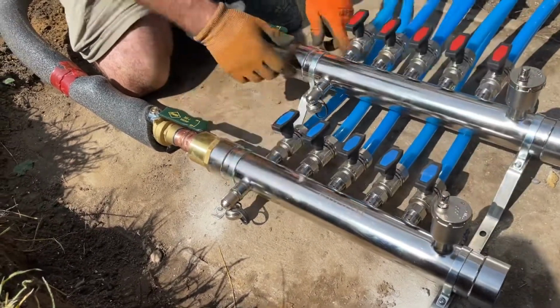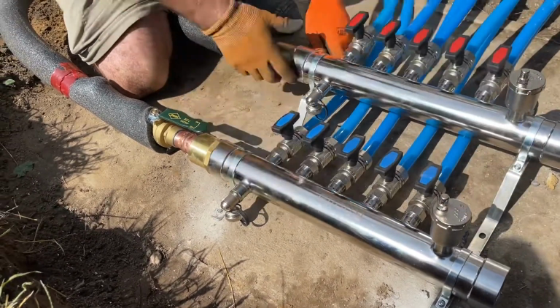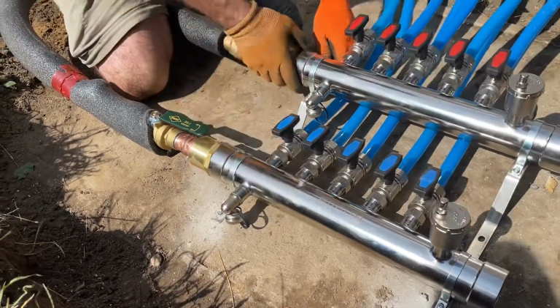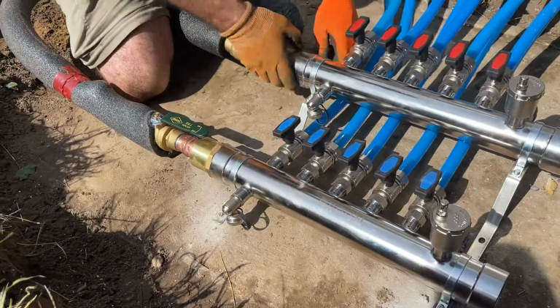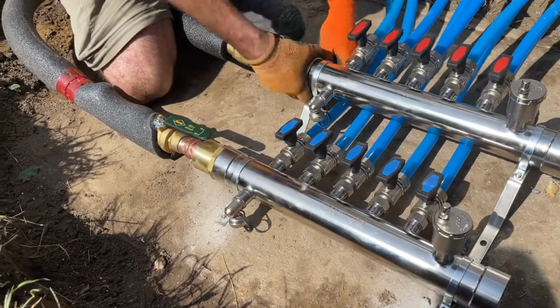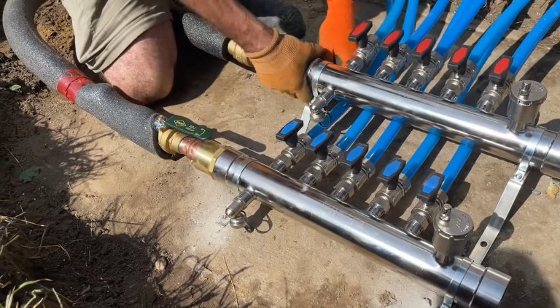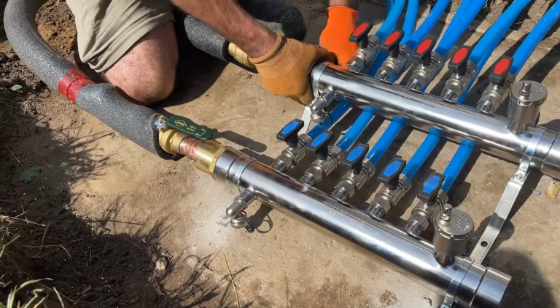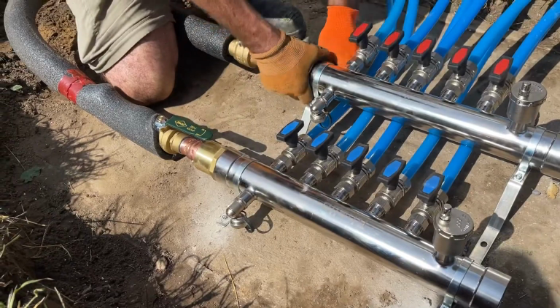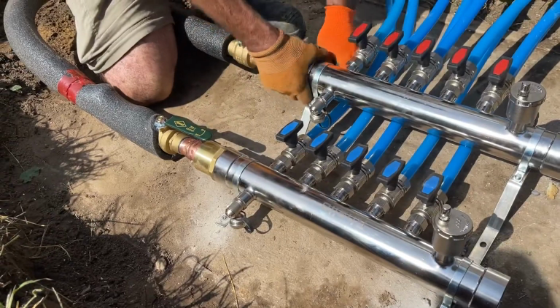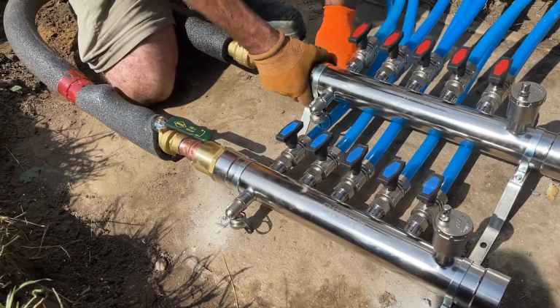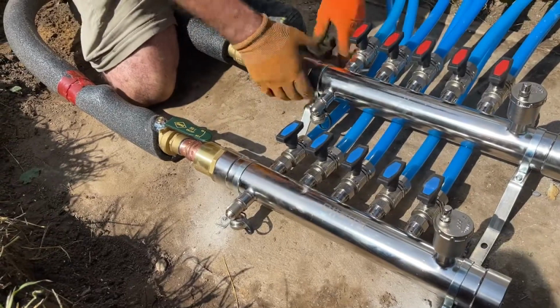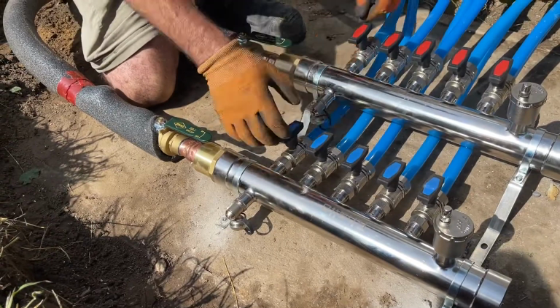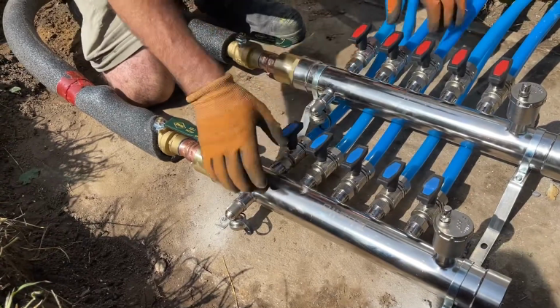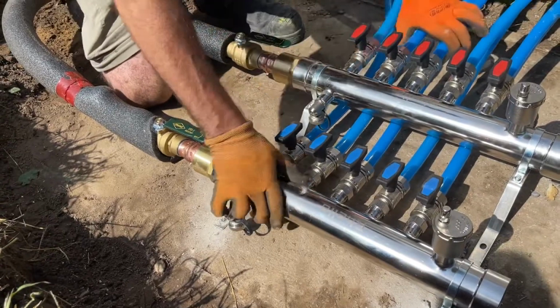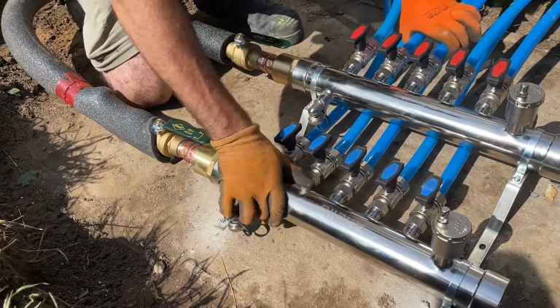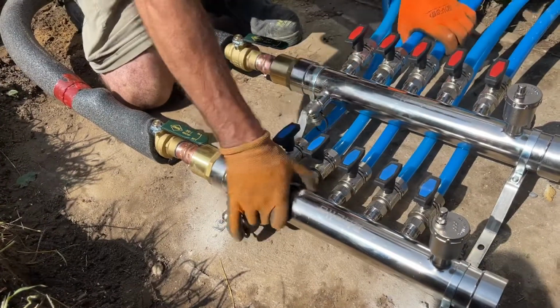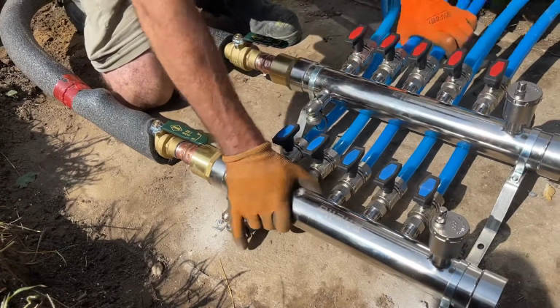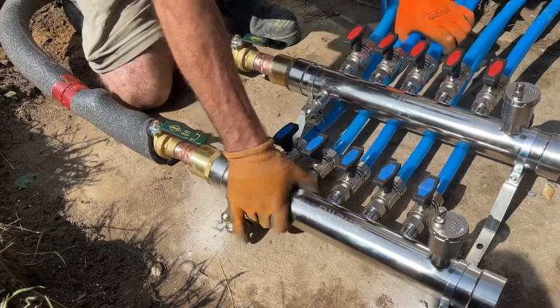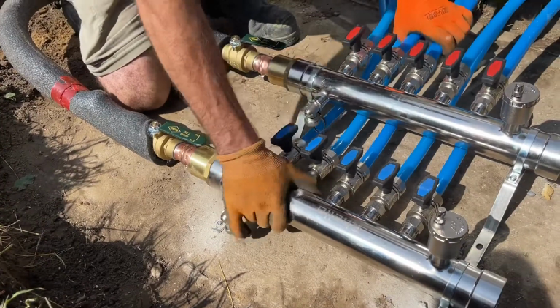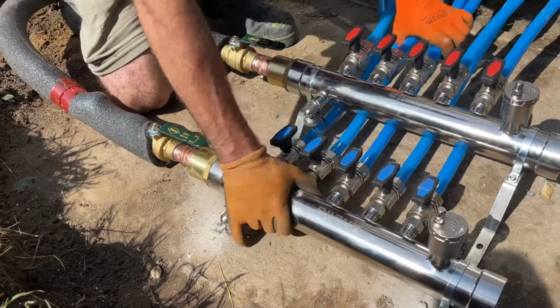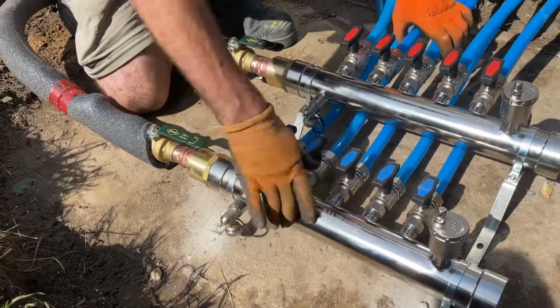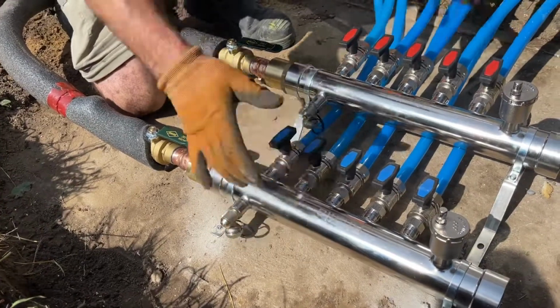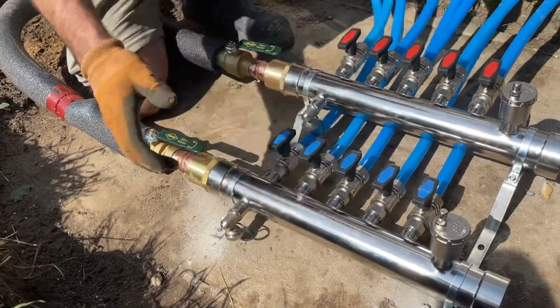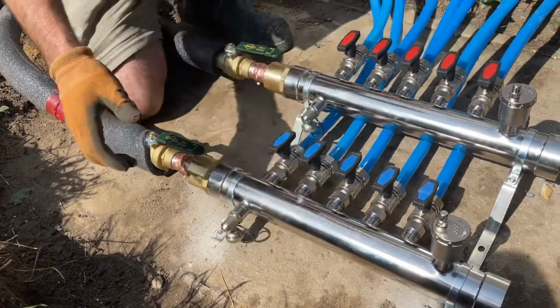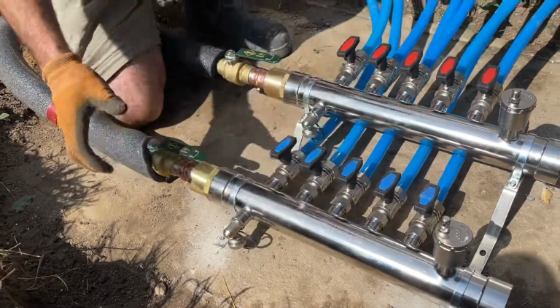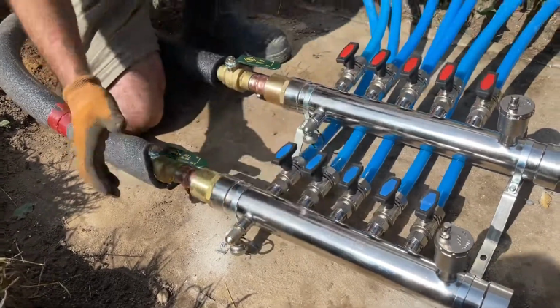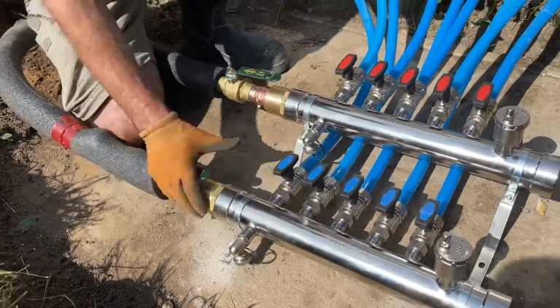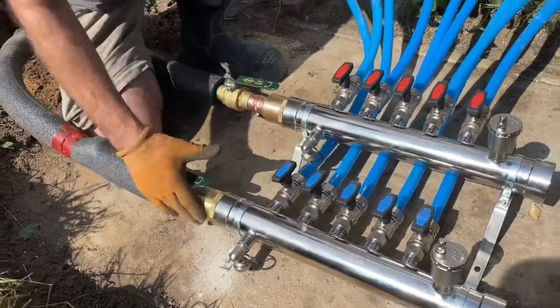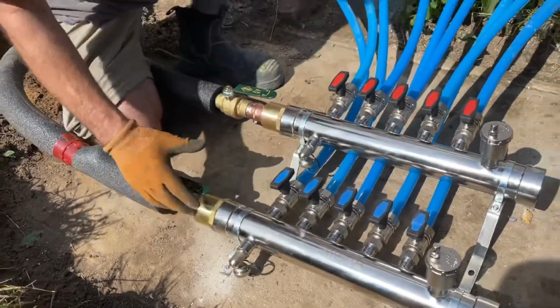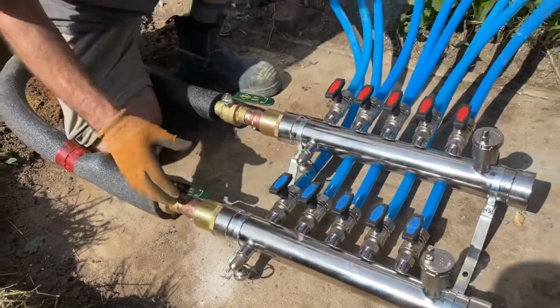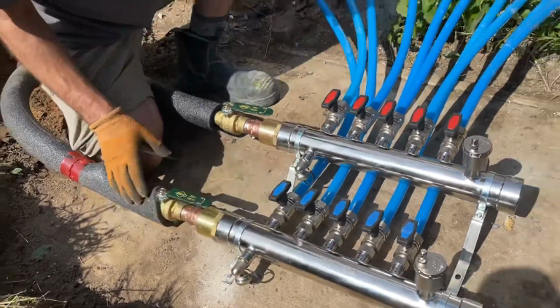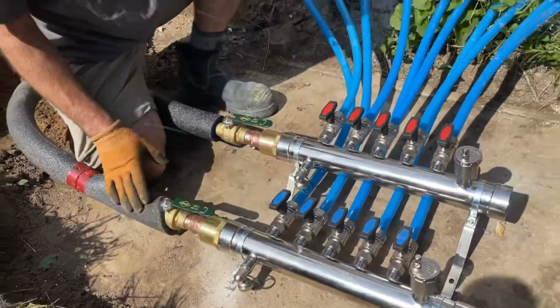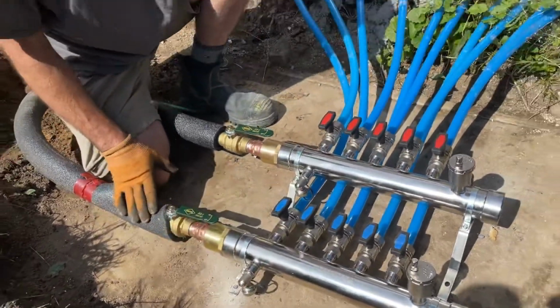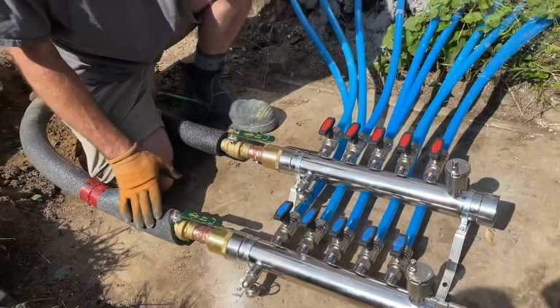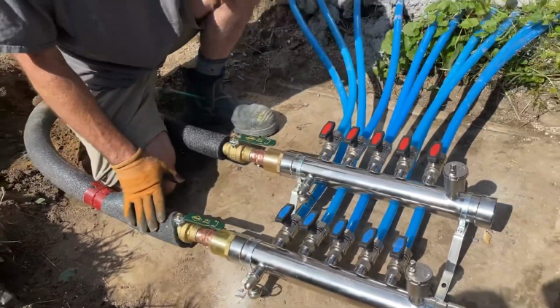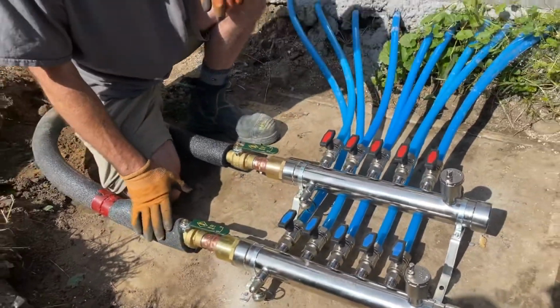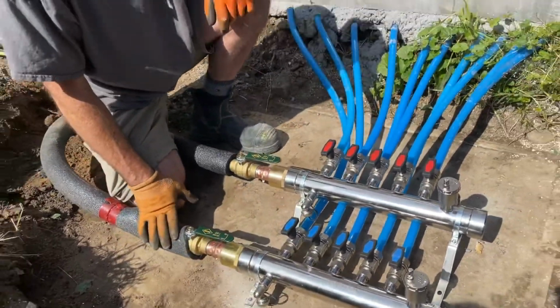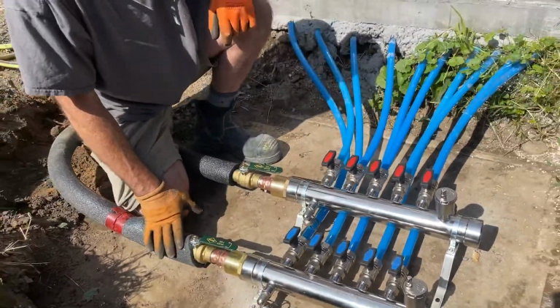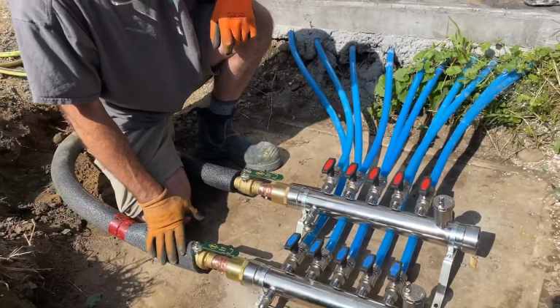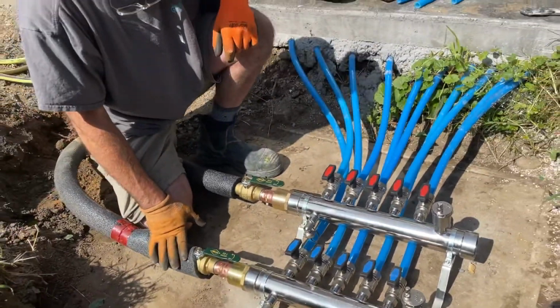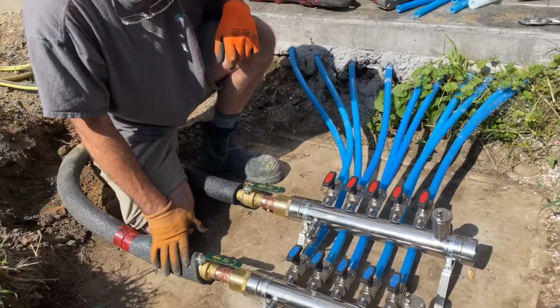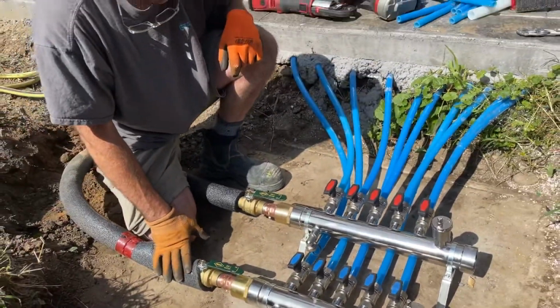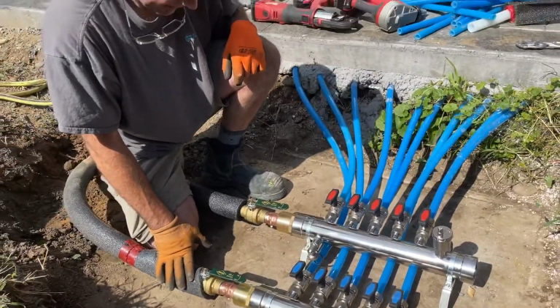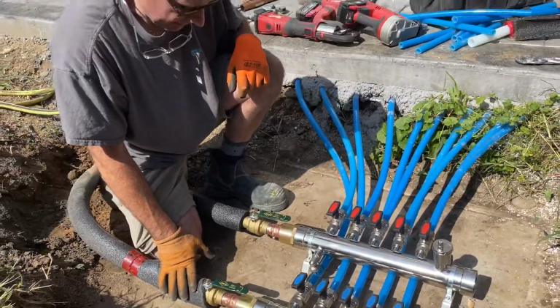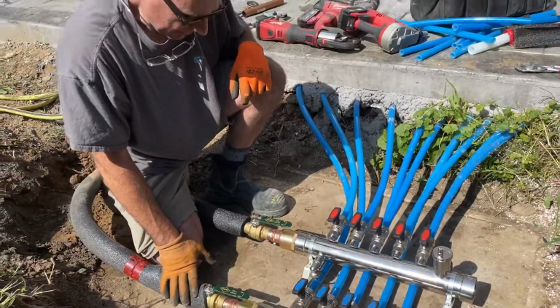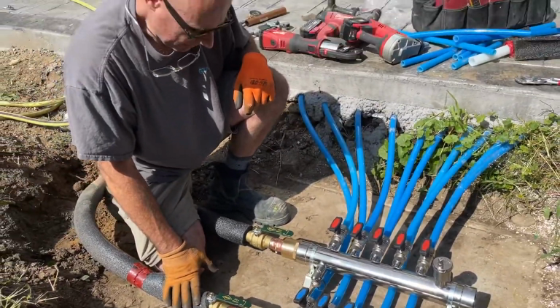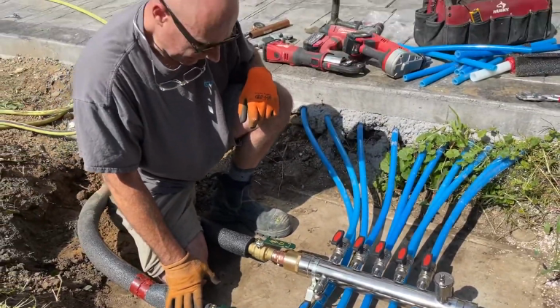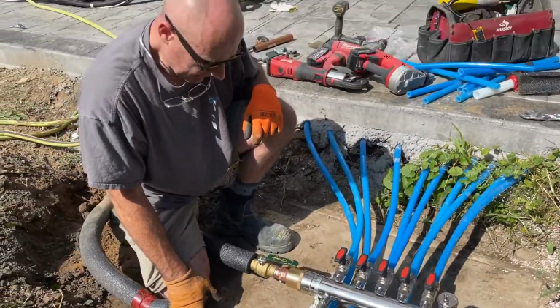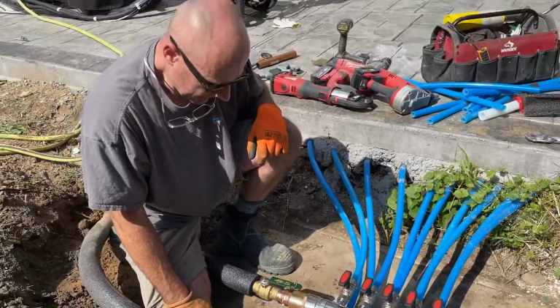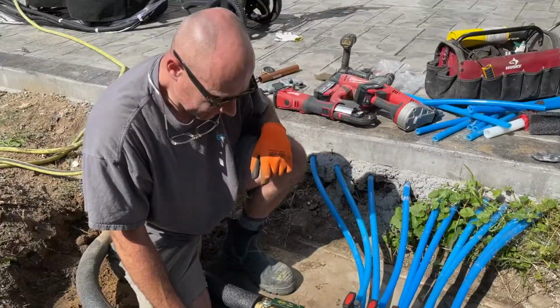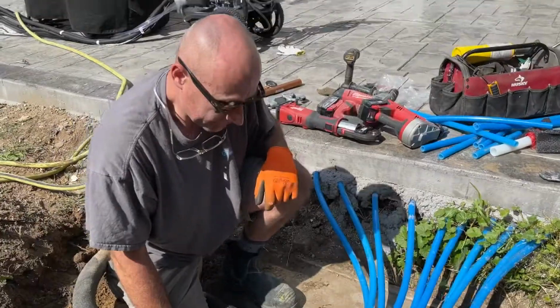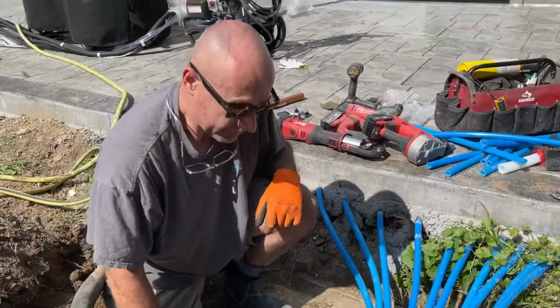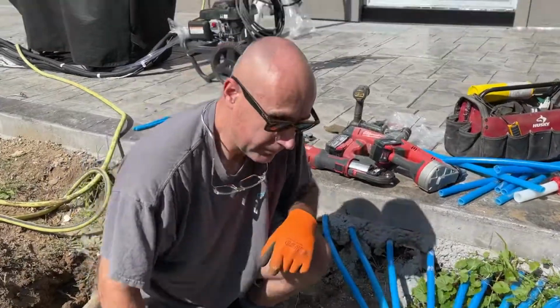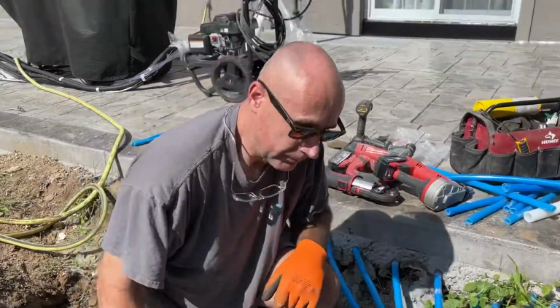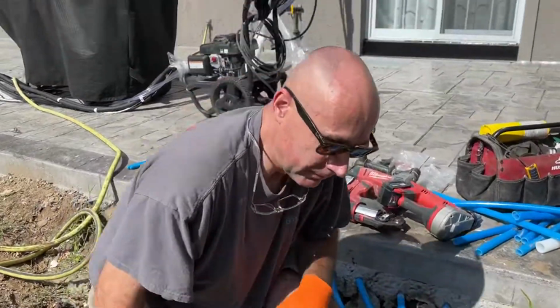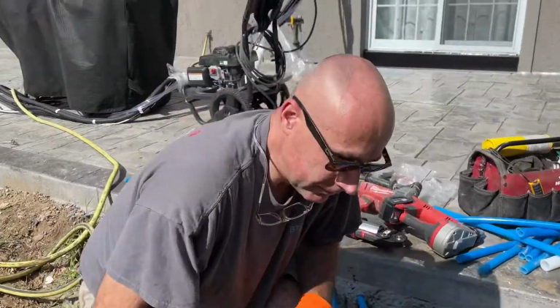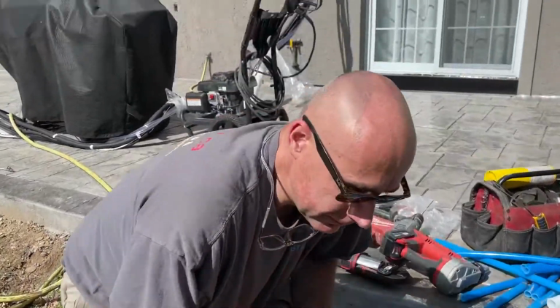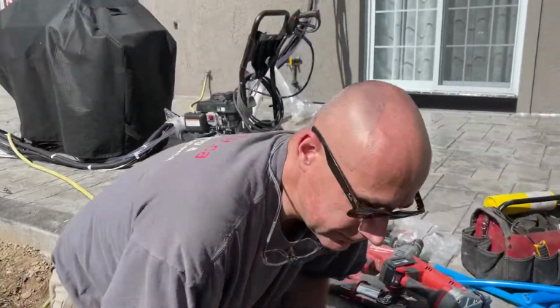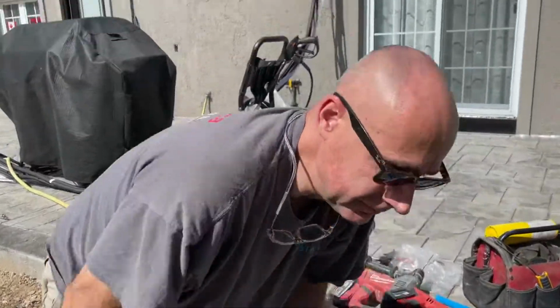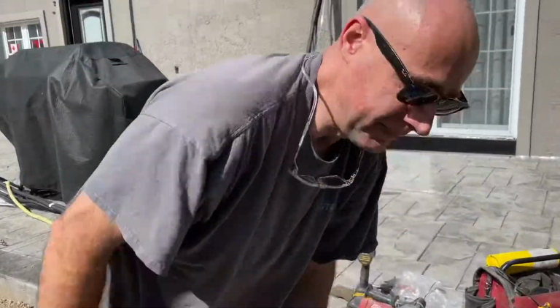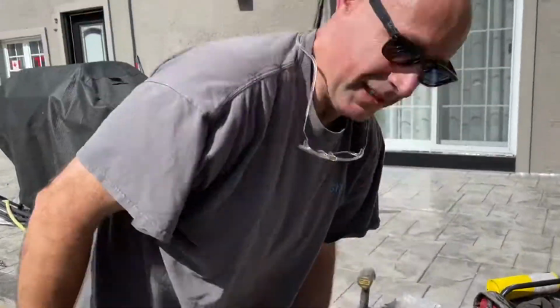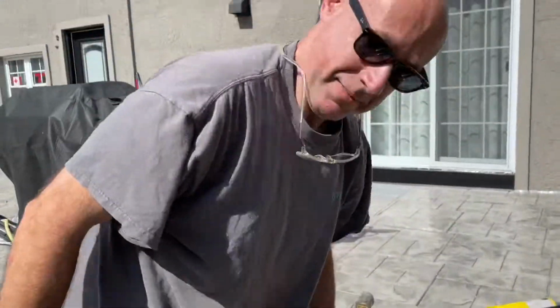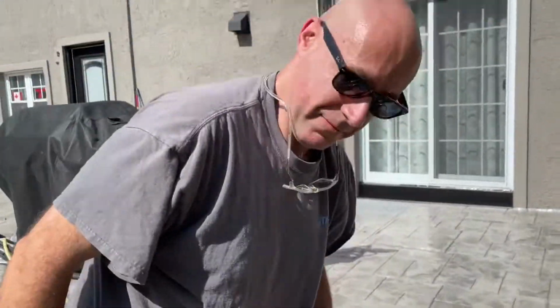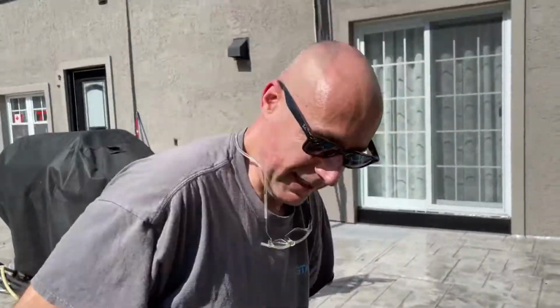Solid, solid — not going anywhere. Serious piece of kit. Happy? Very.